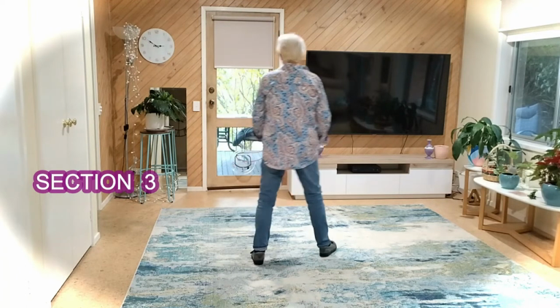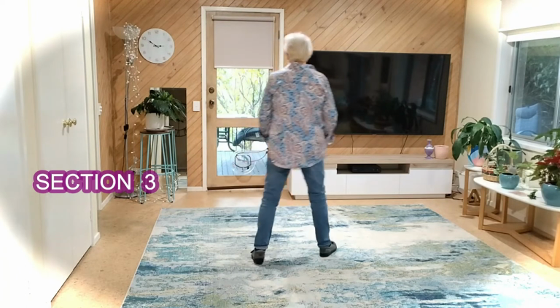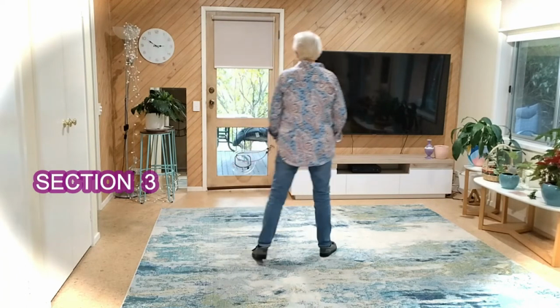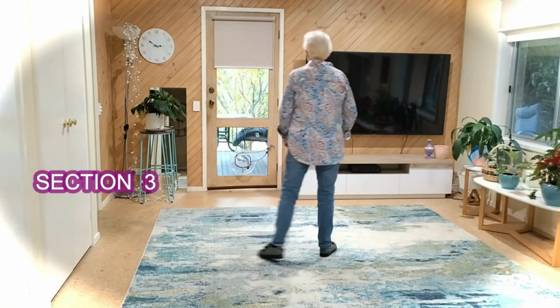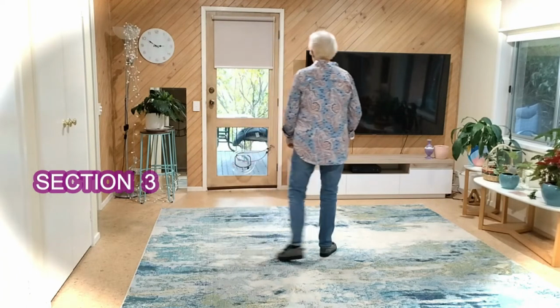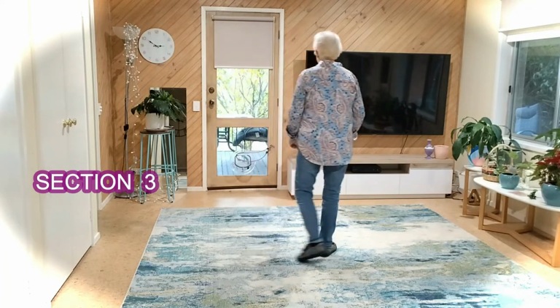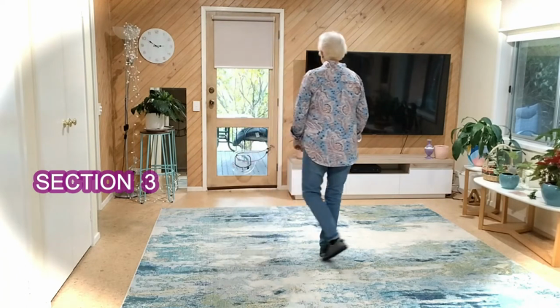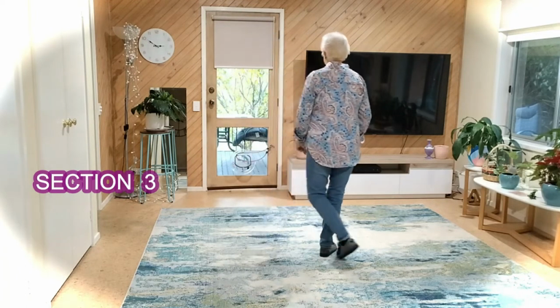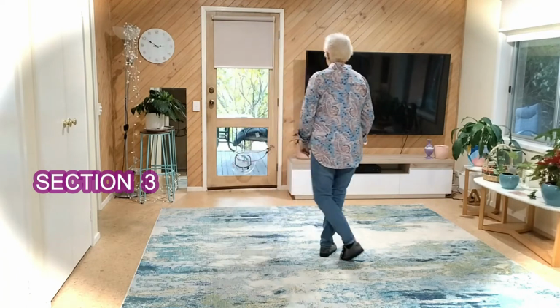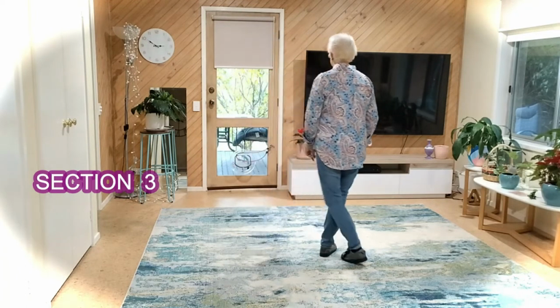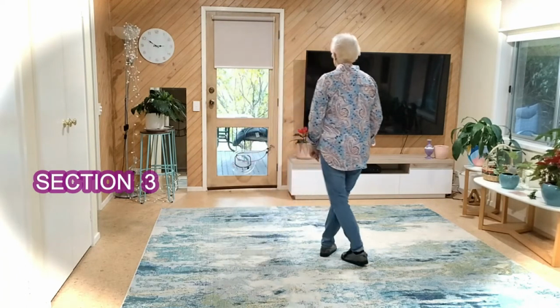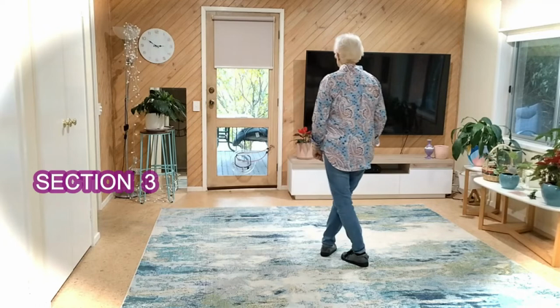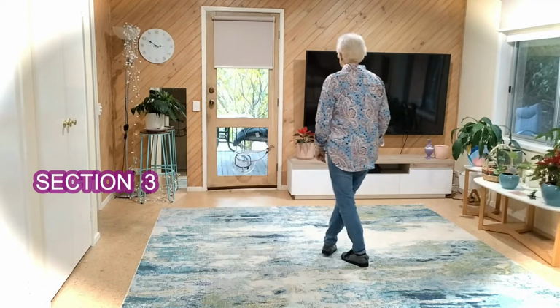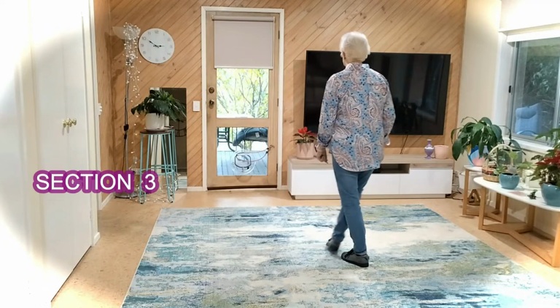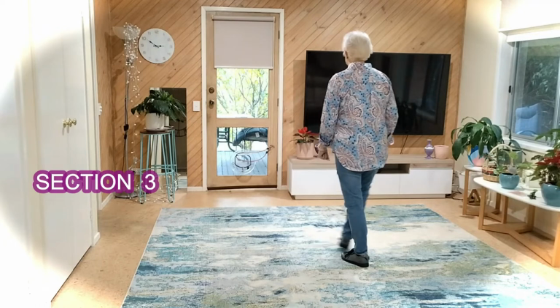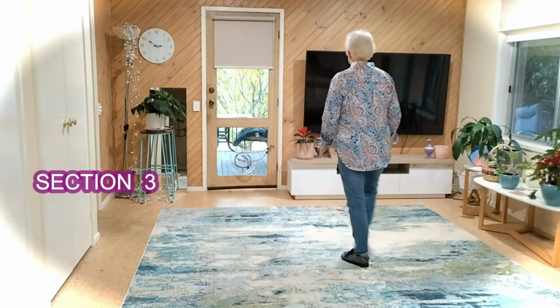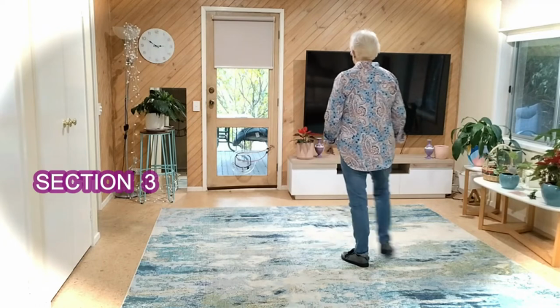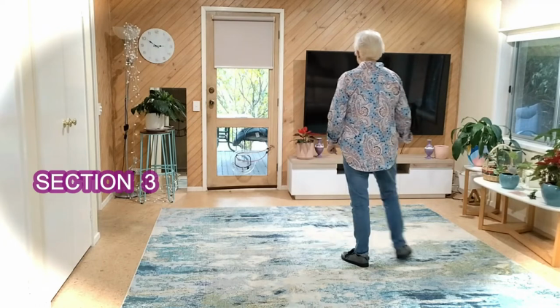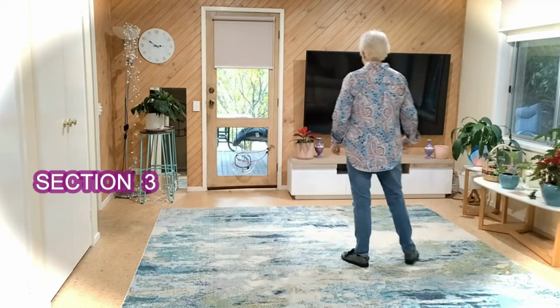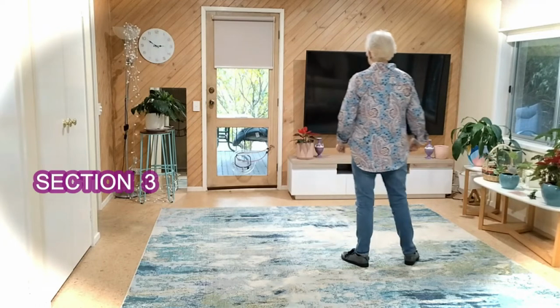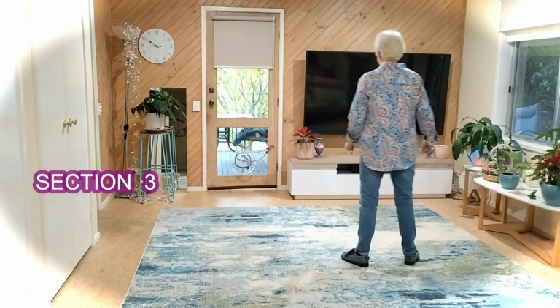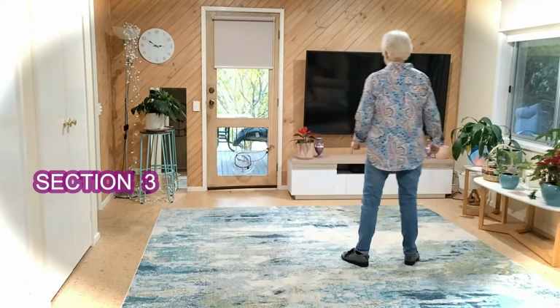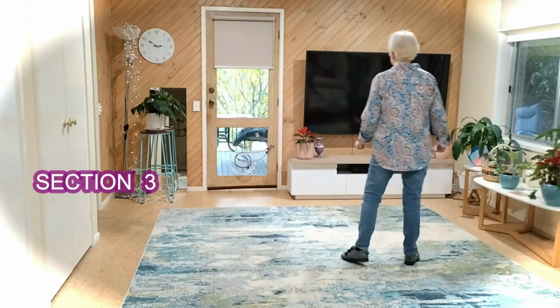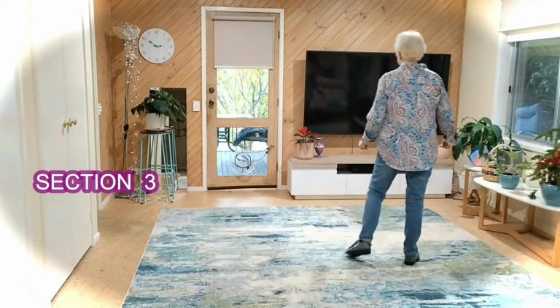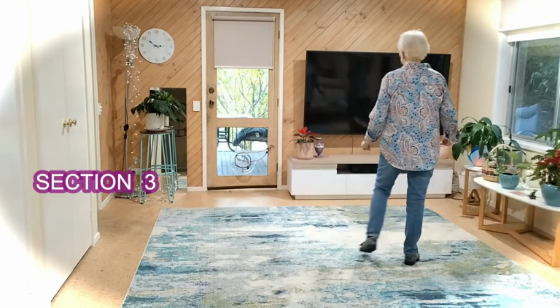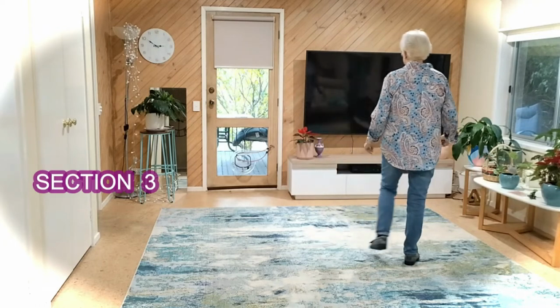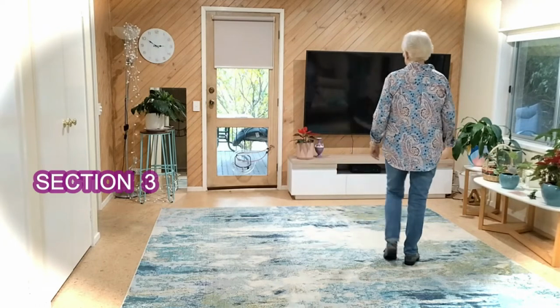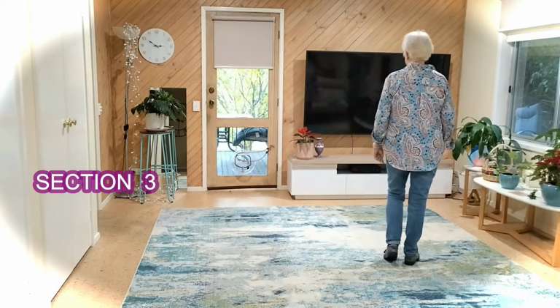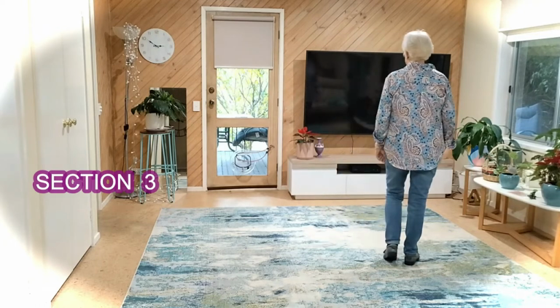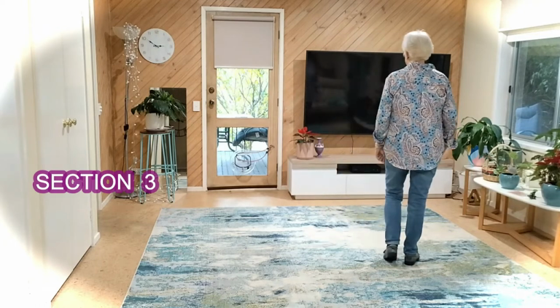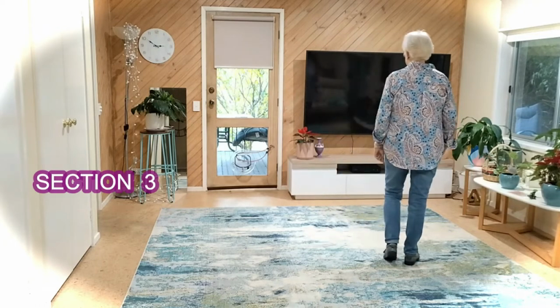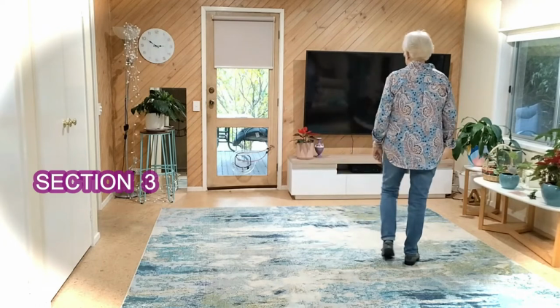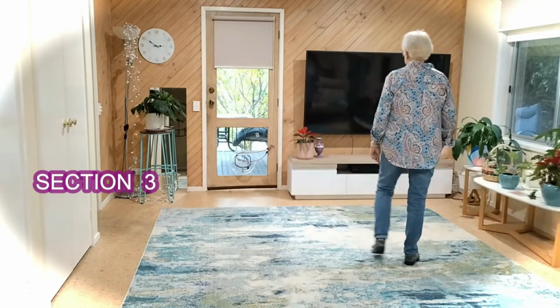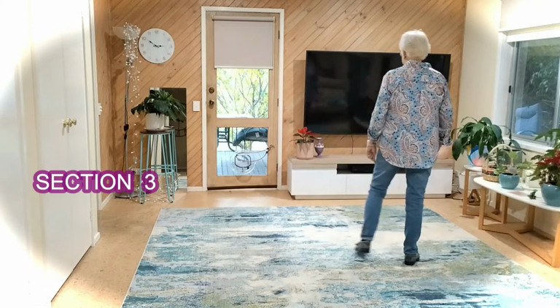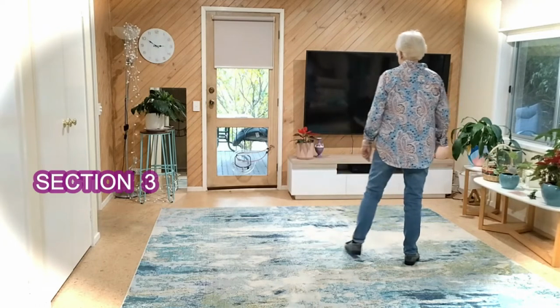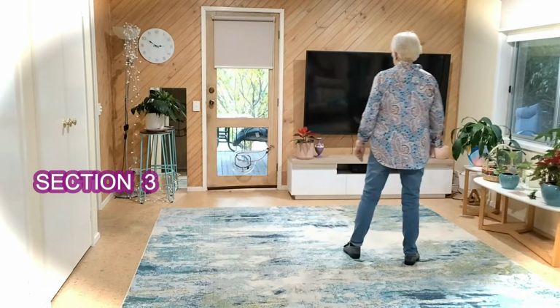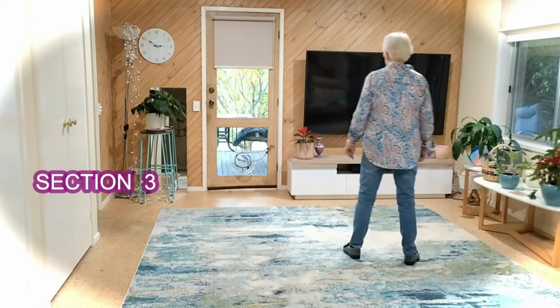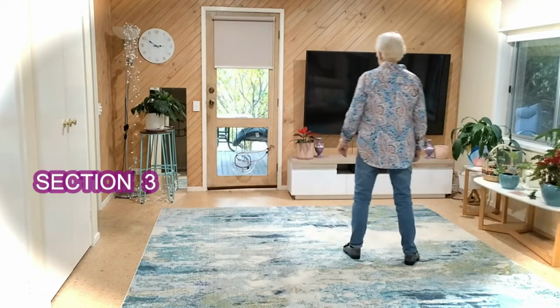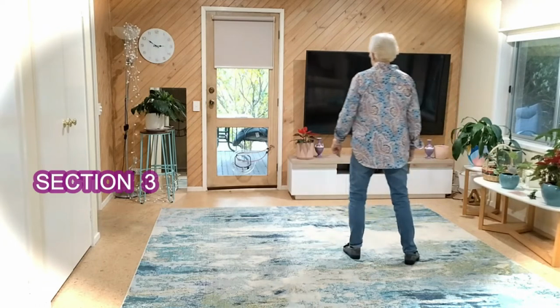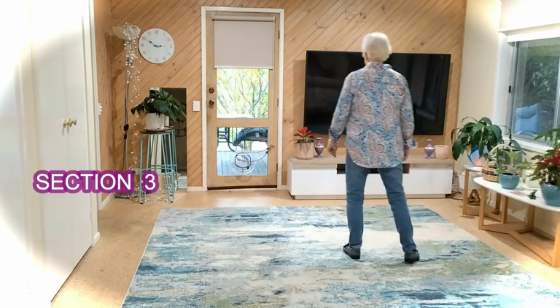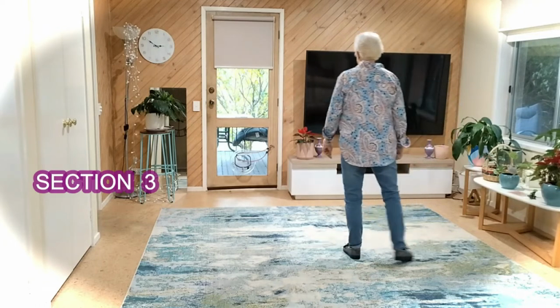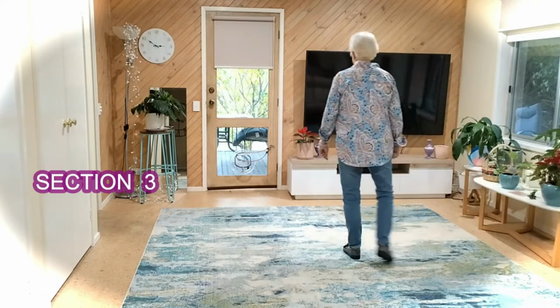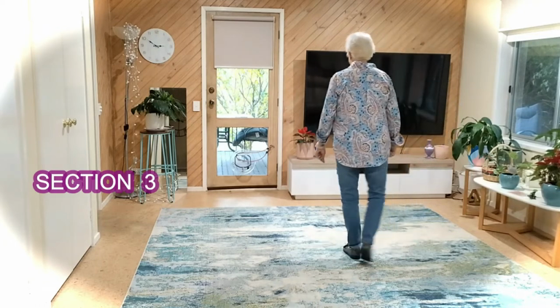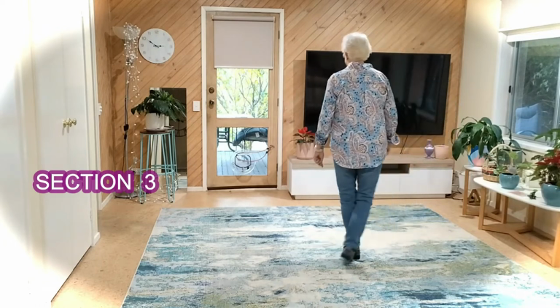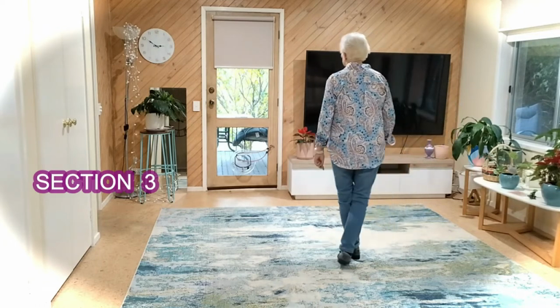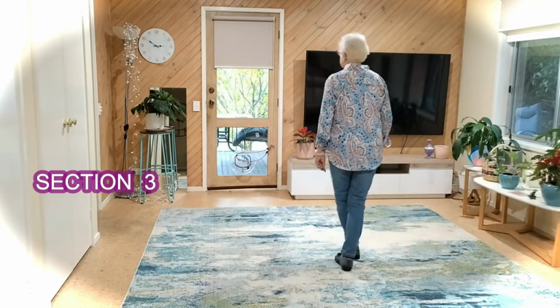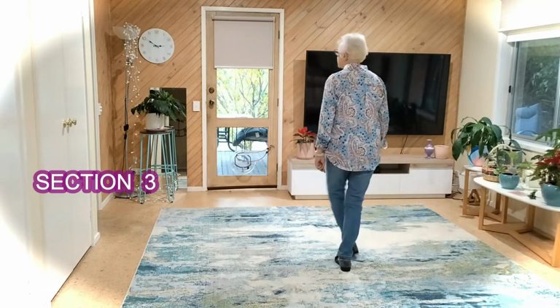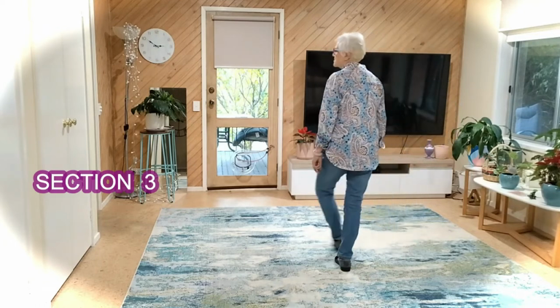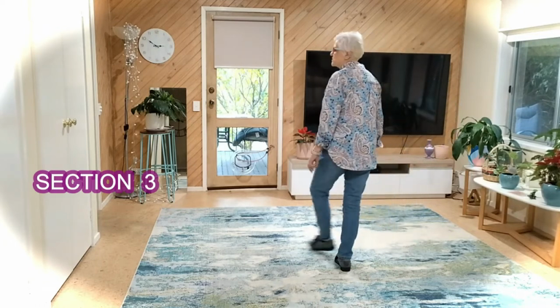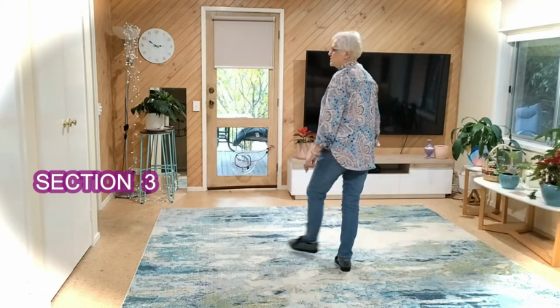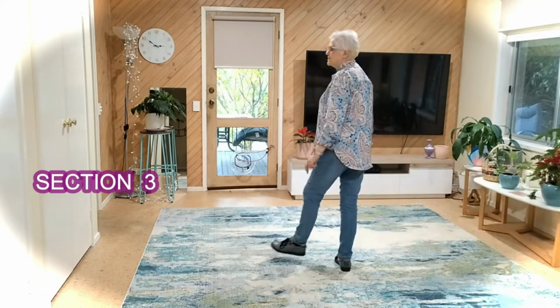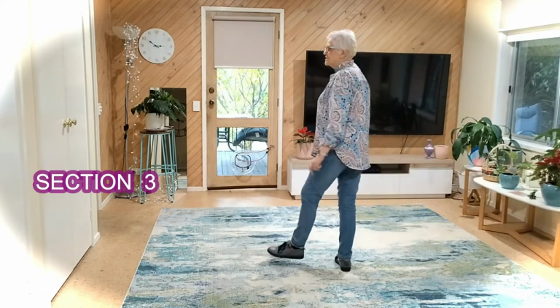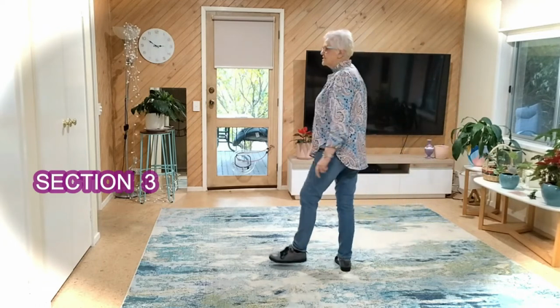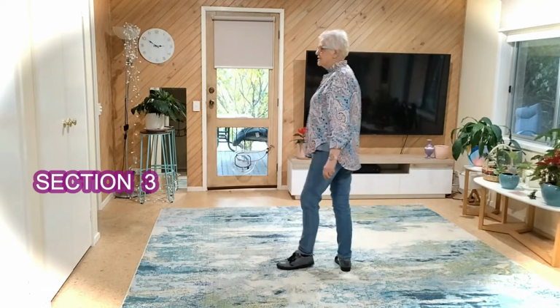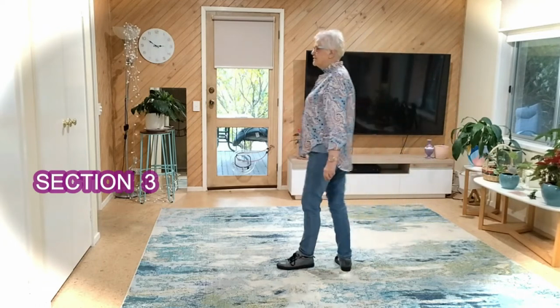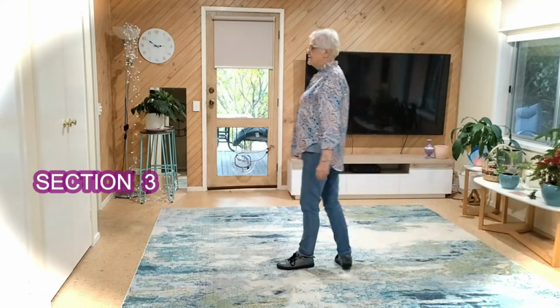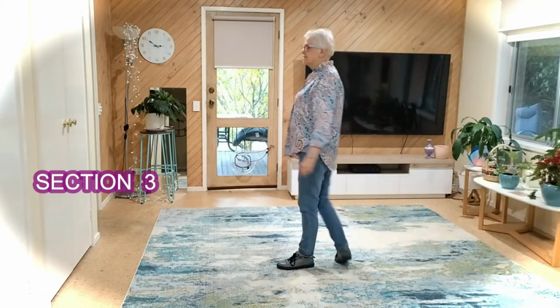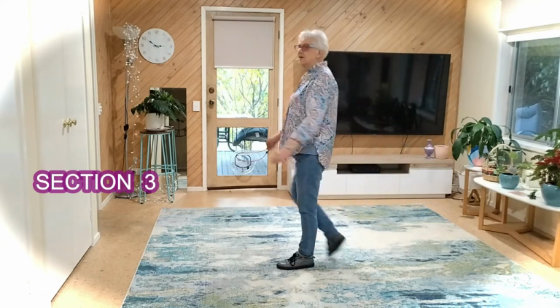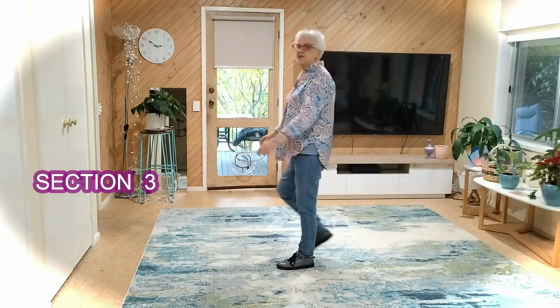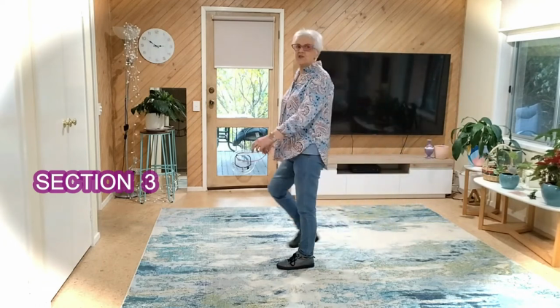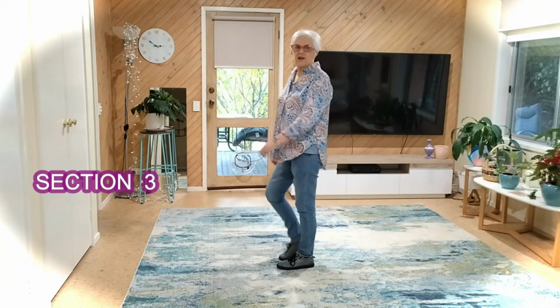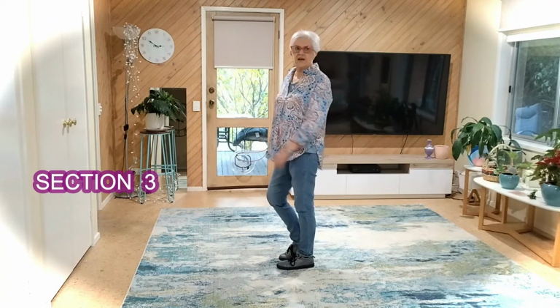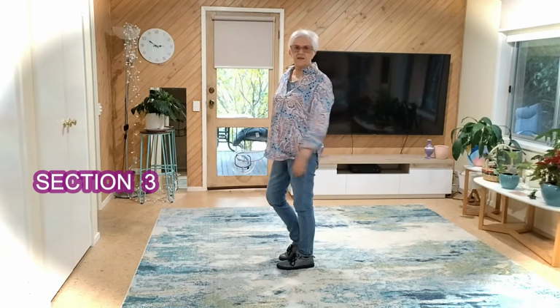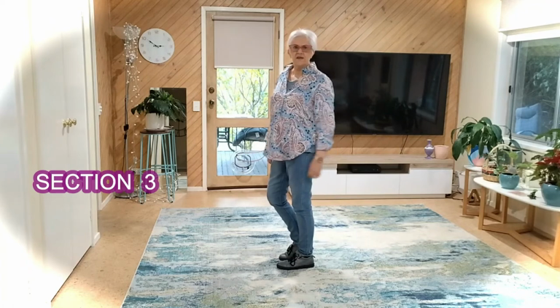Seven eight — one, two, three touch four, five, six, turn seven, touch eight.